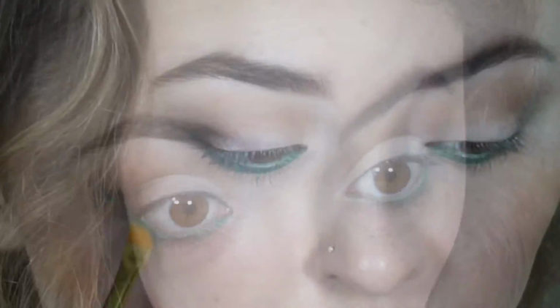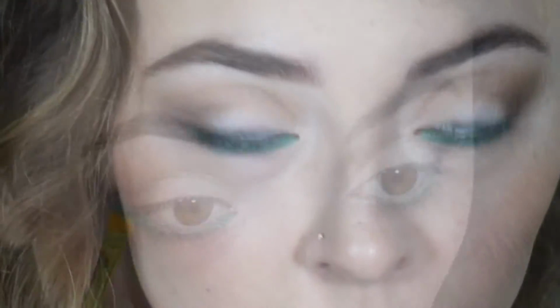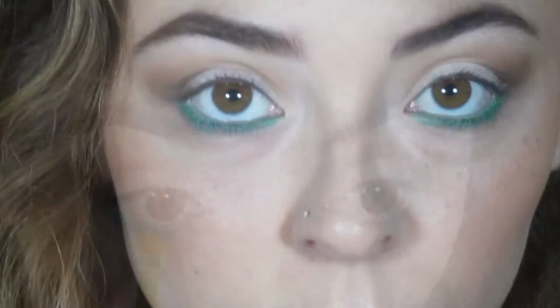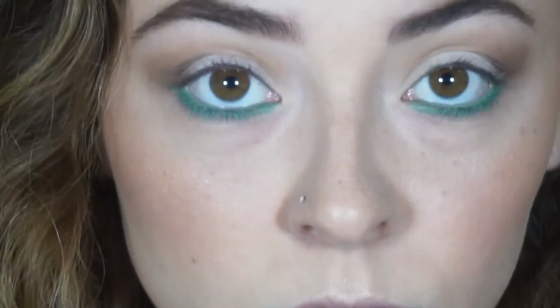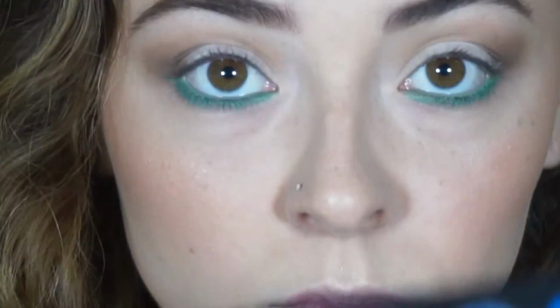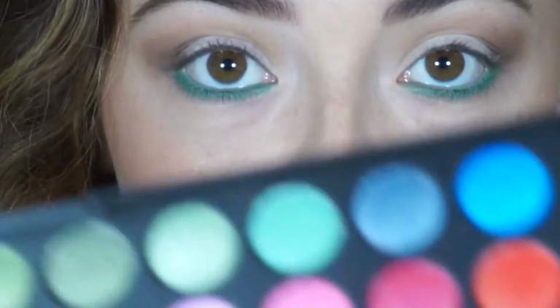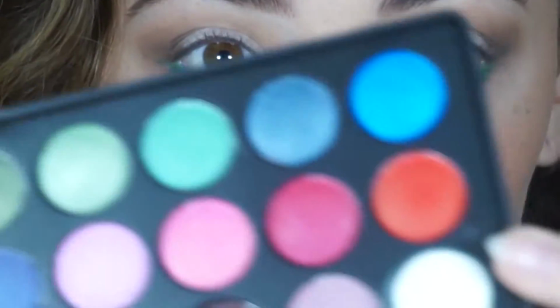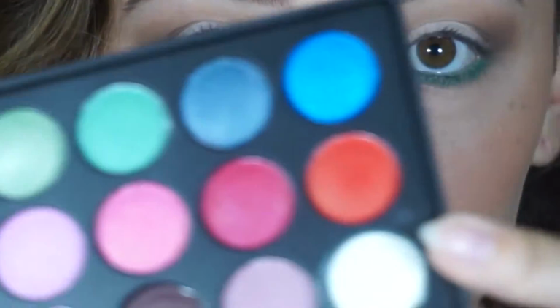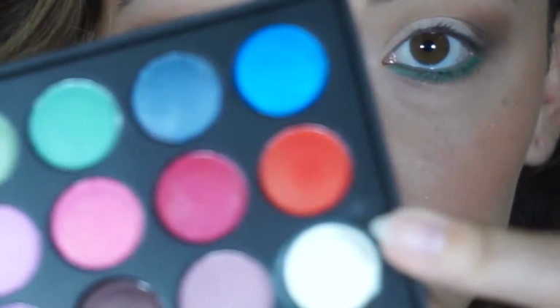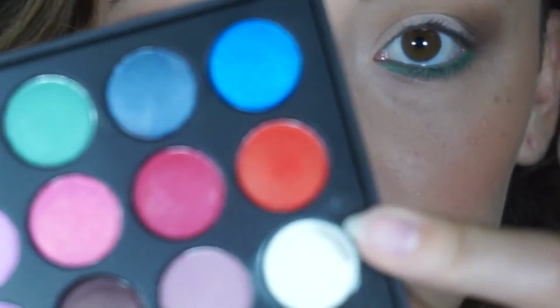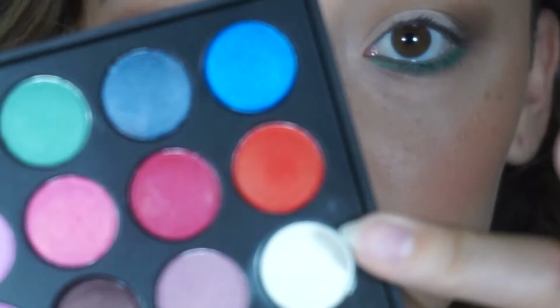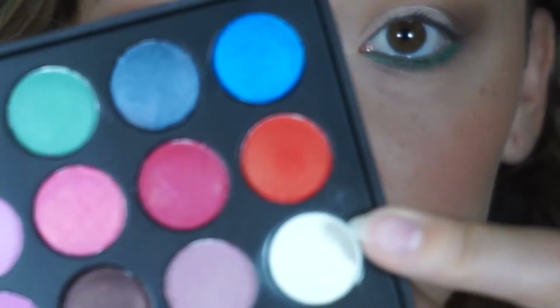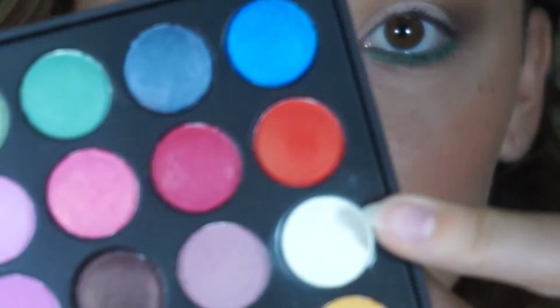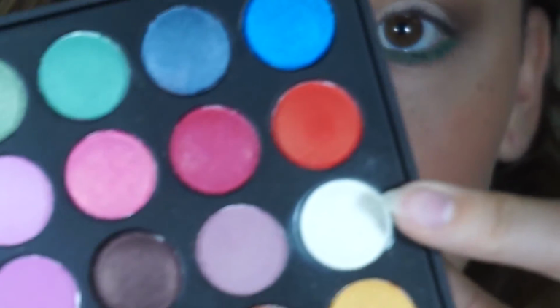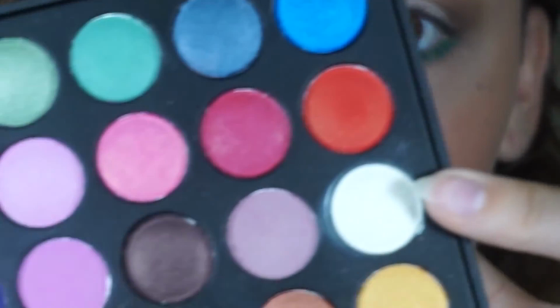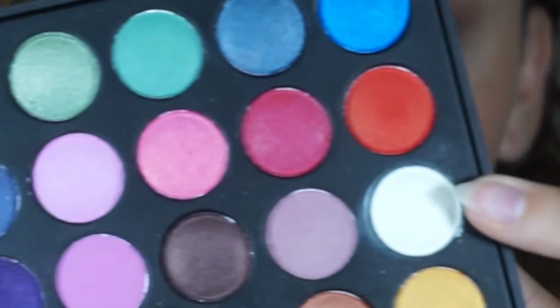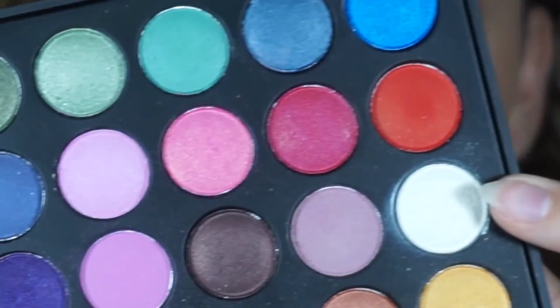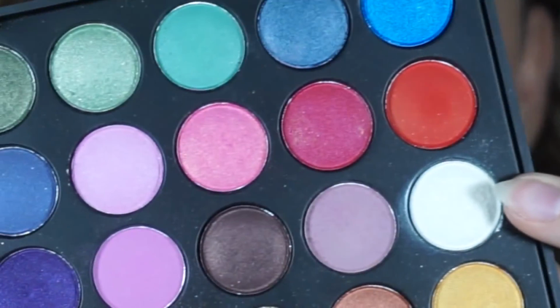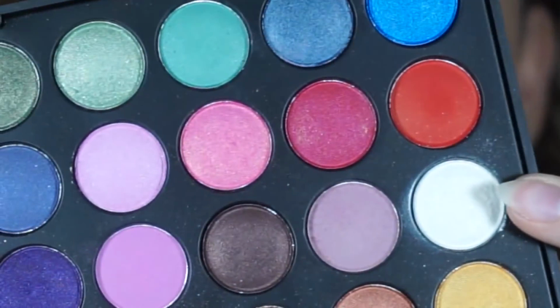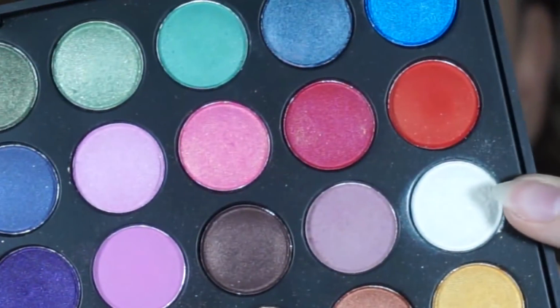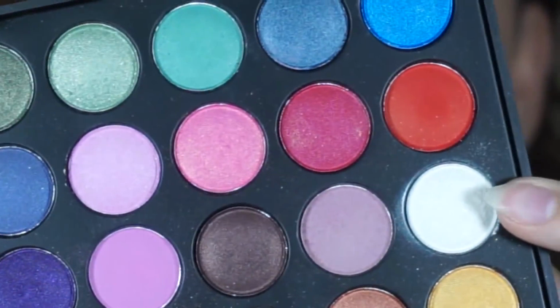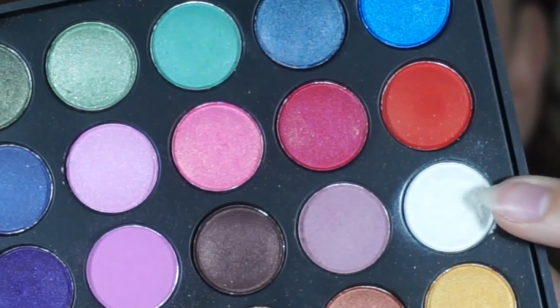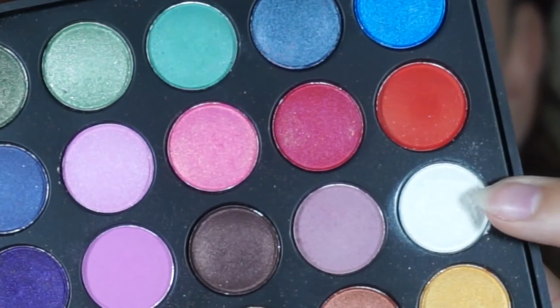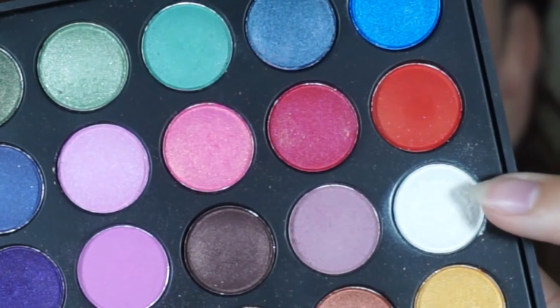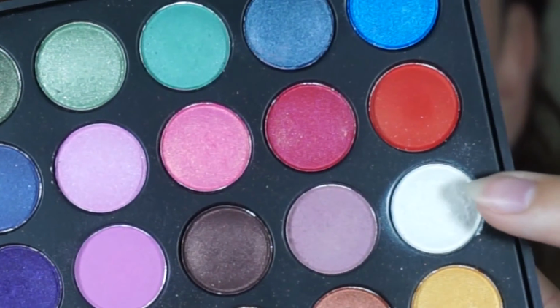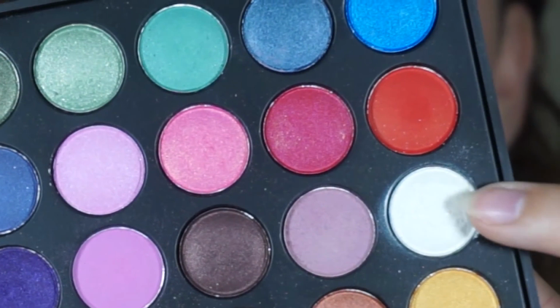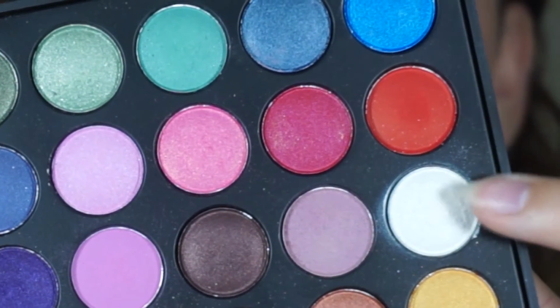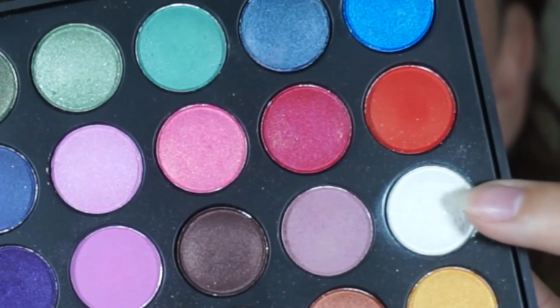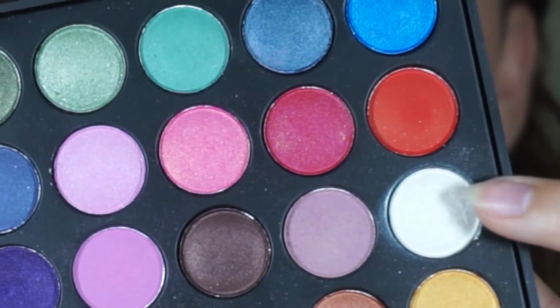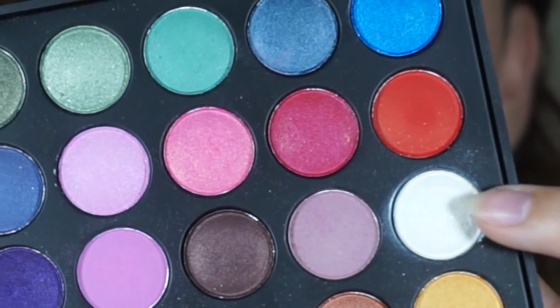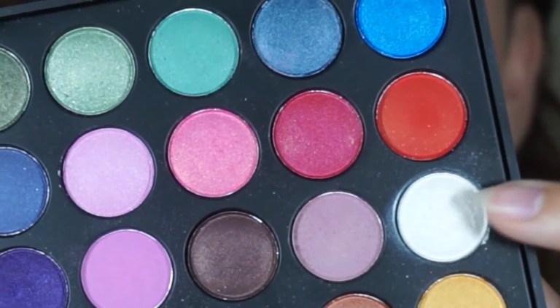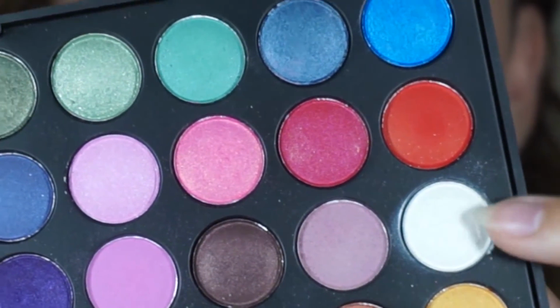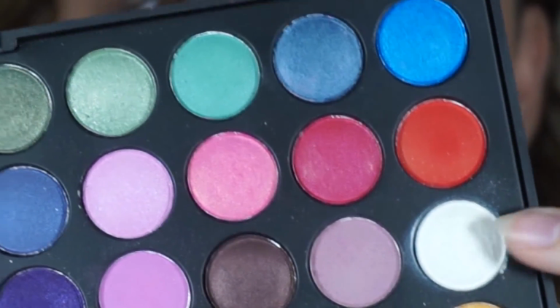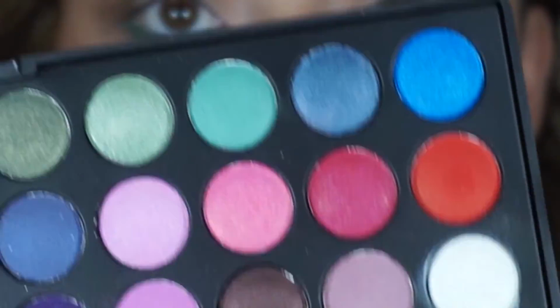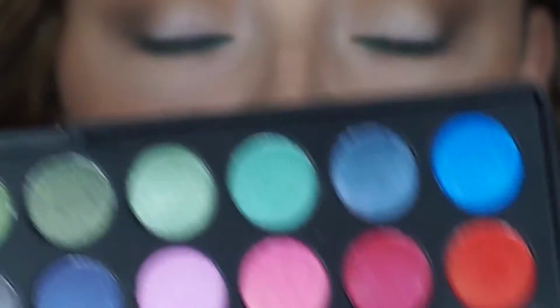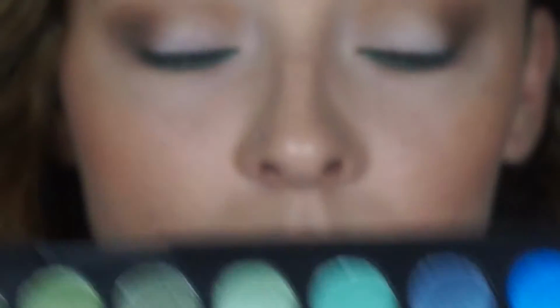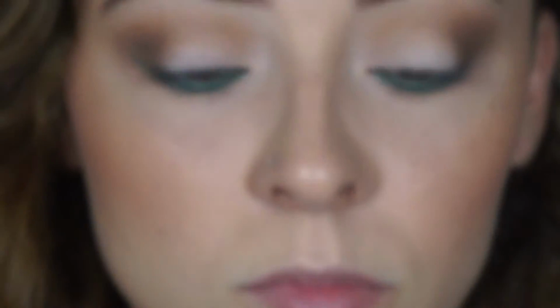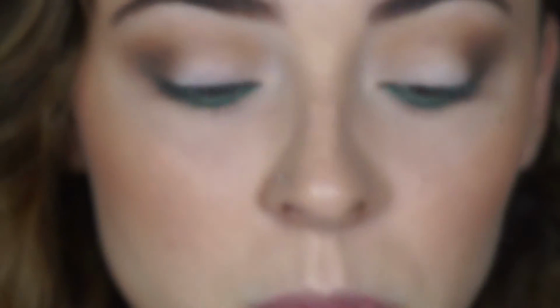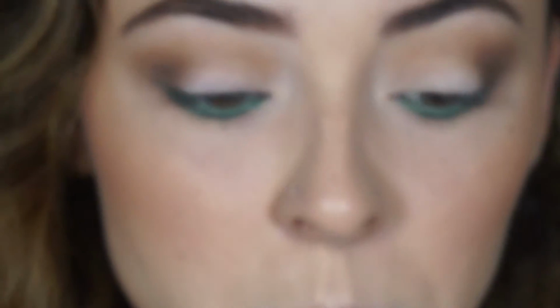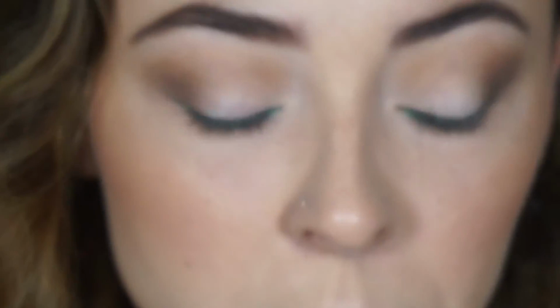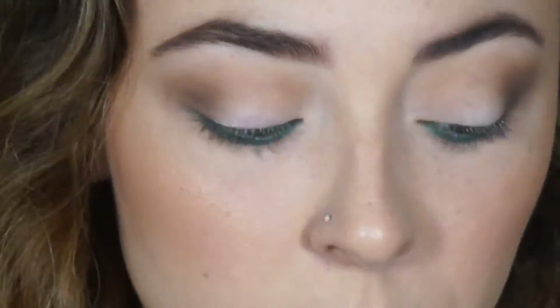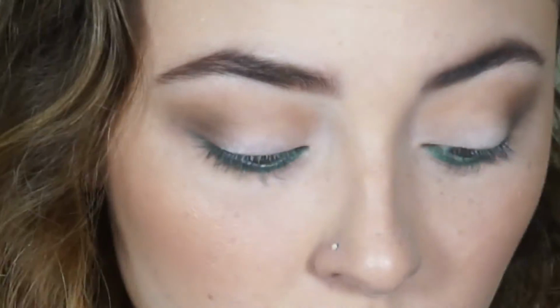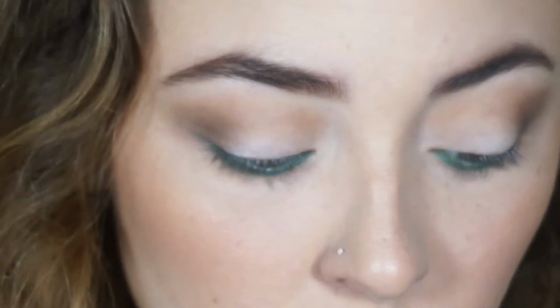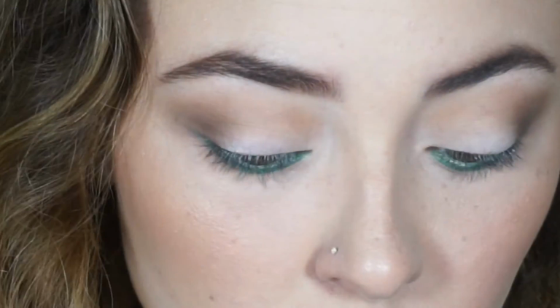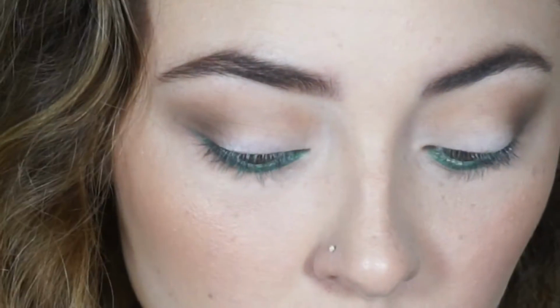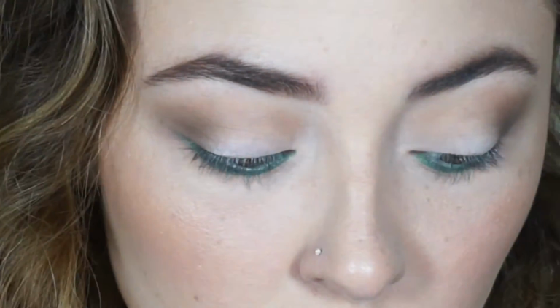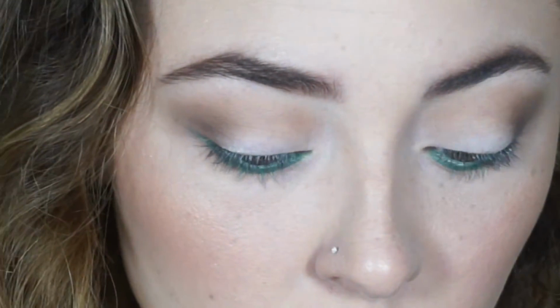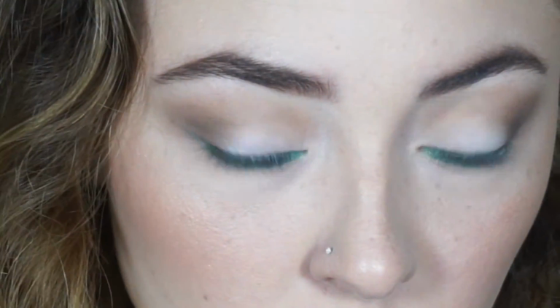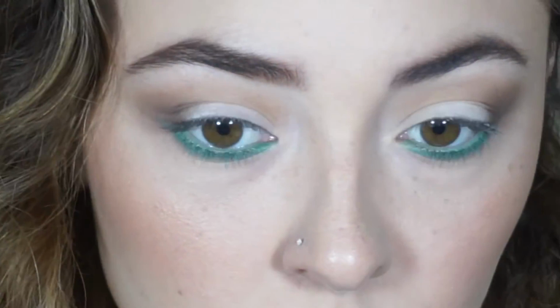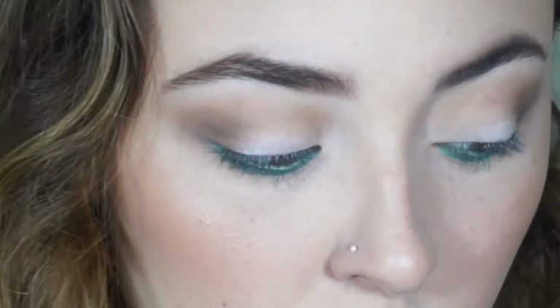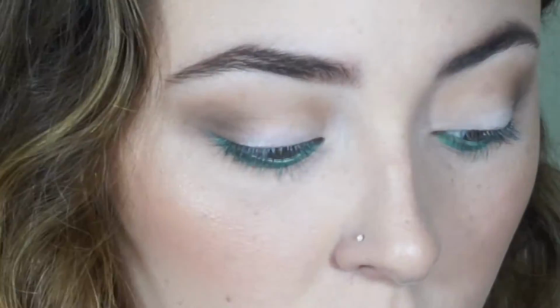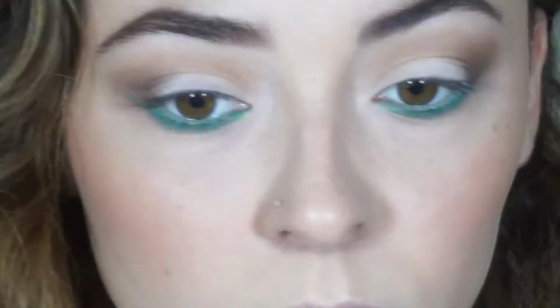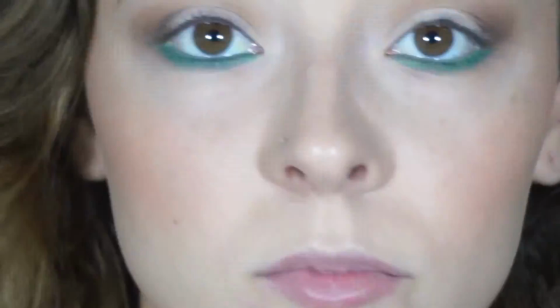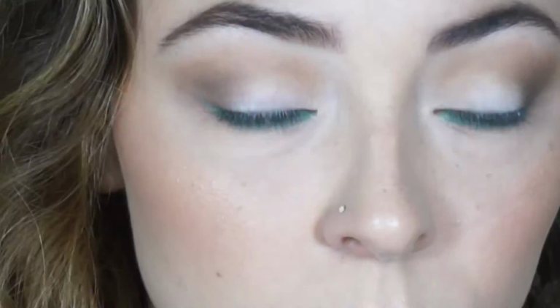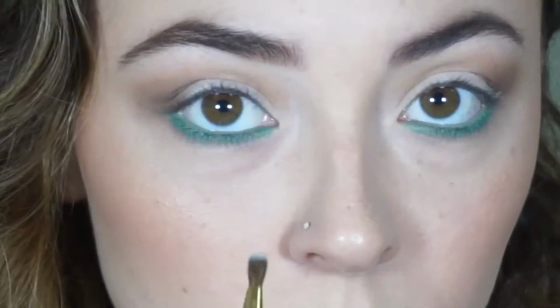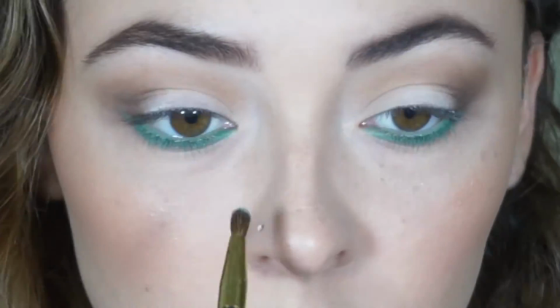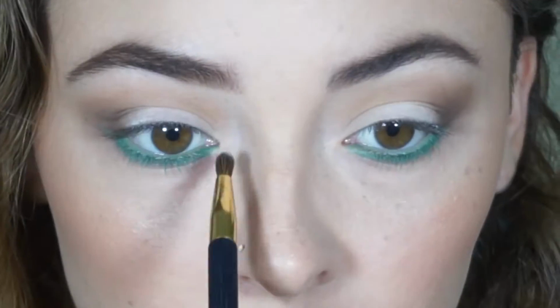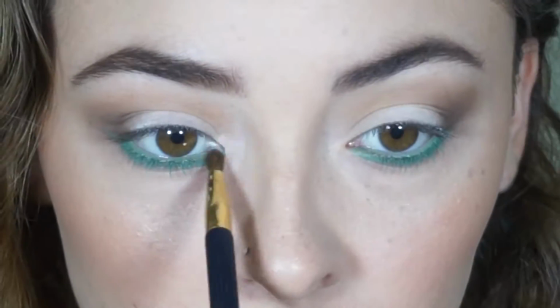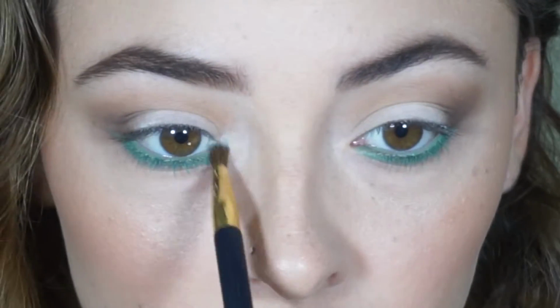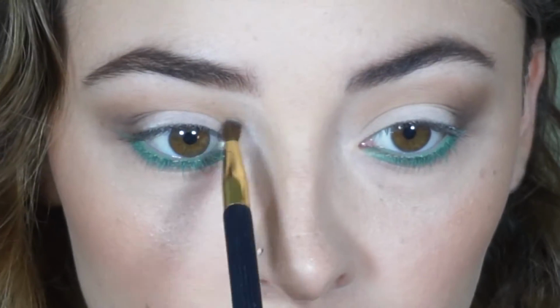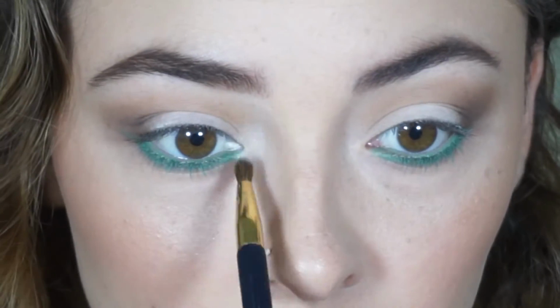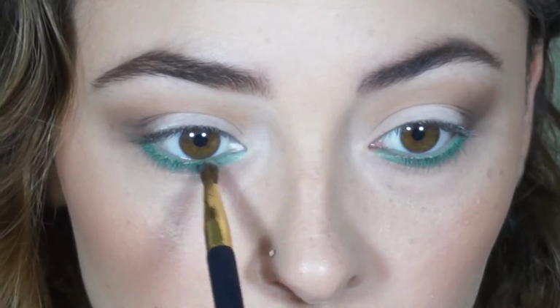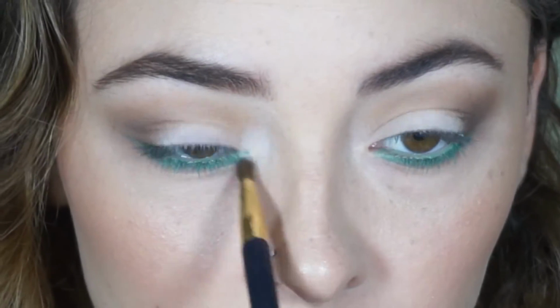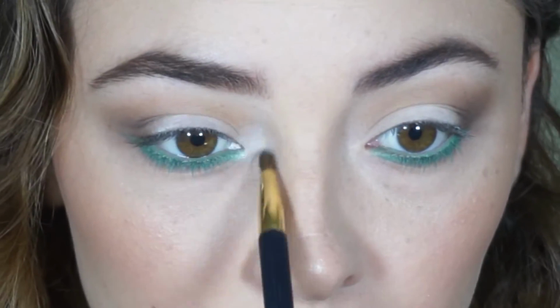Now taking this white frosty color in the BH Party Girl palette, I'm going to put this in my inner corners to make a pop.